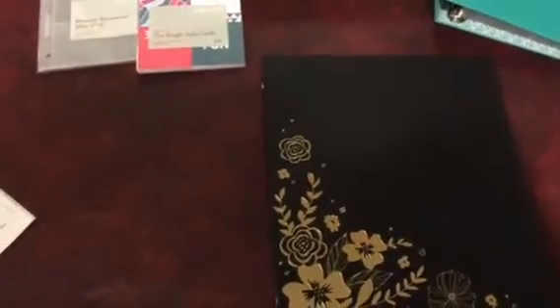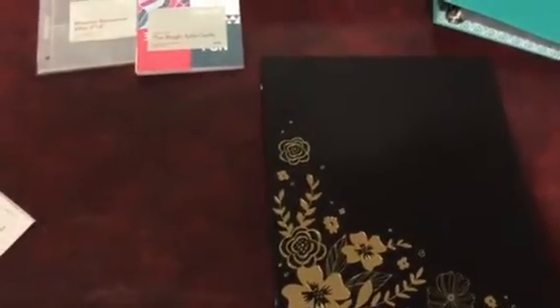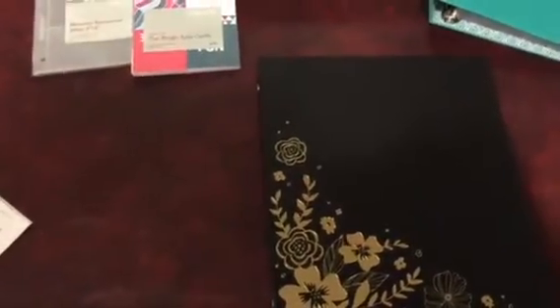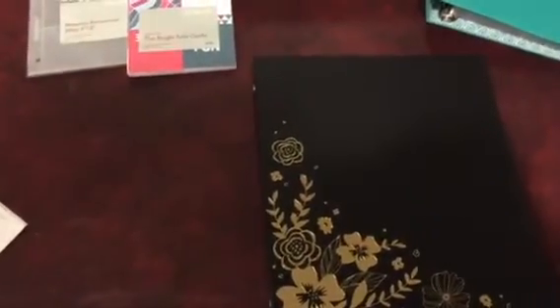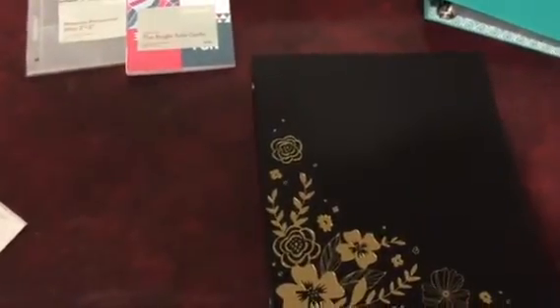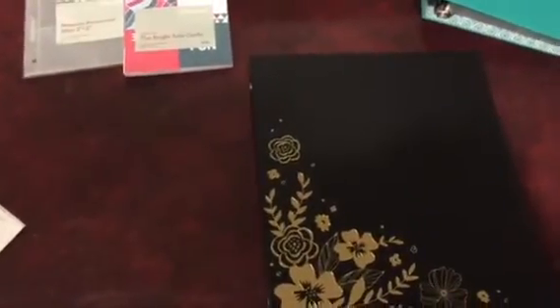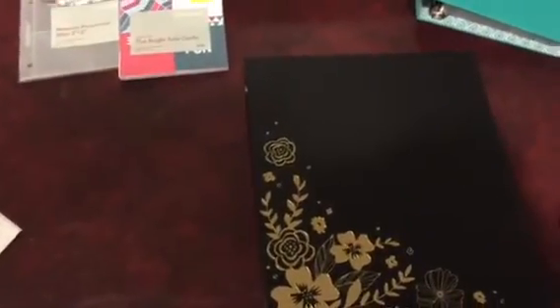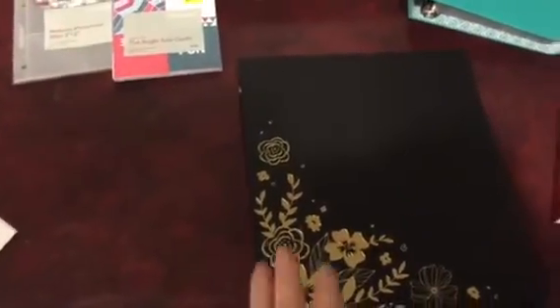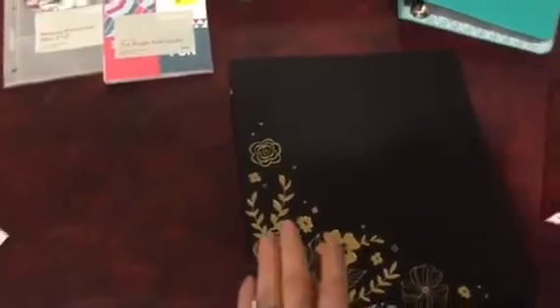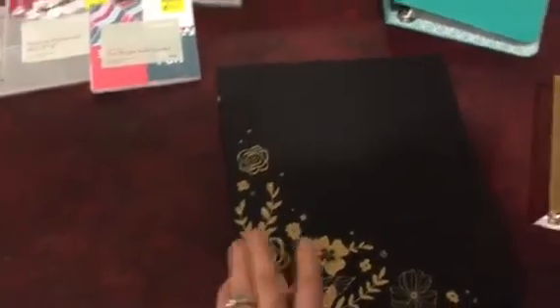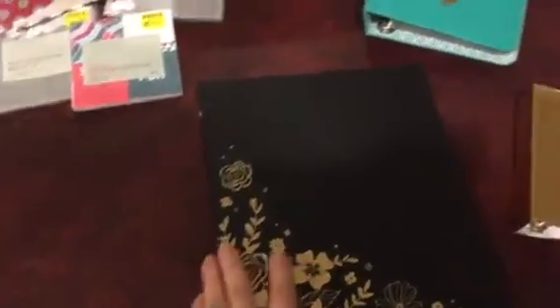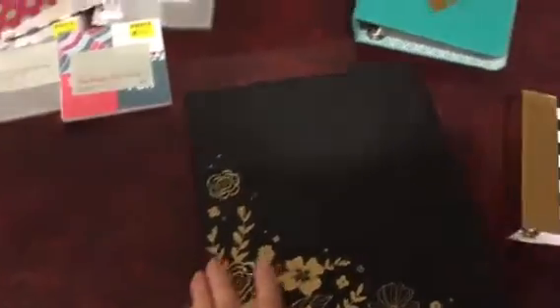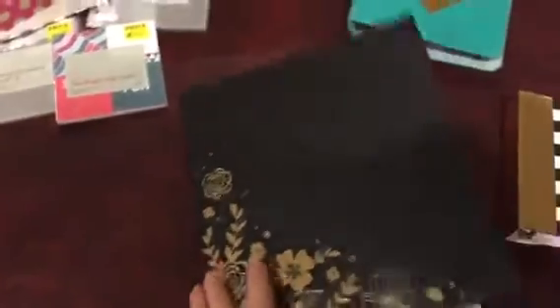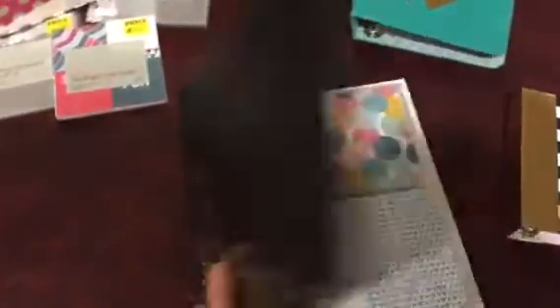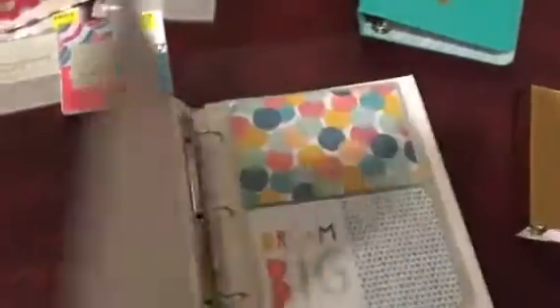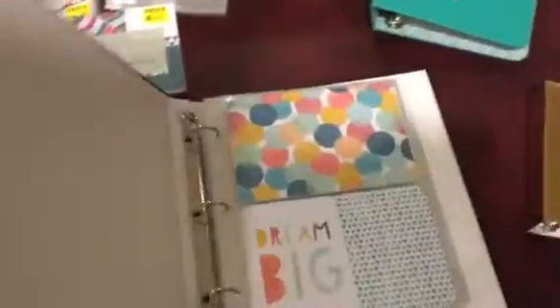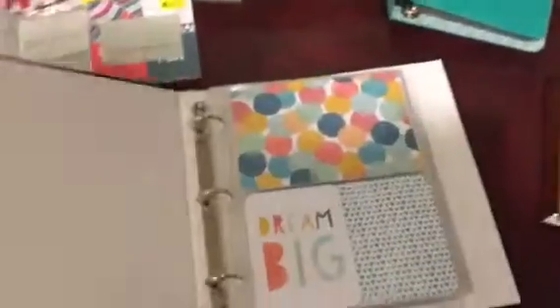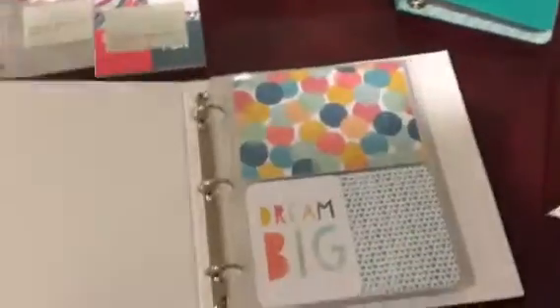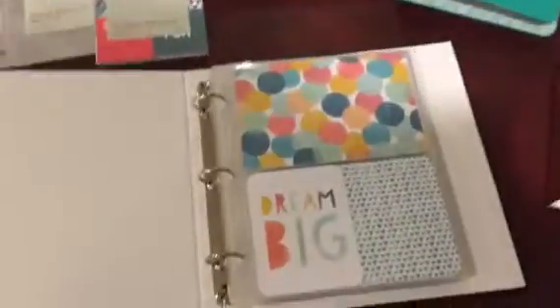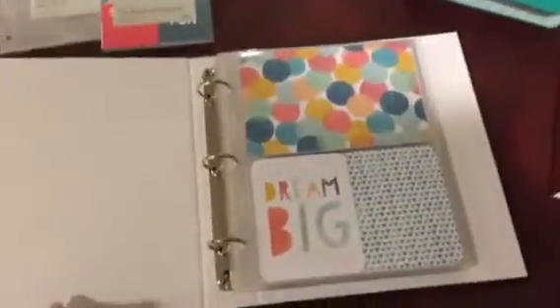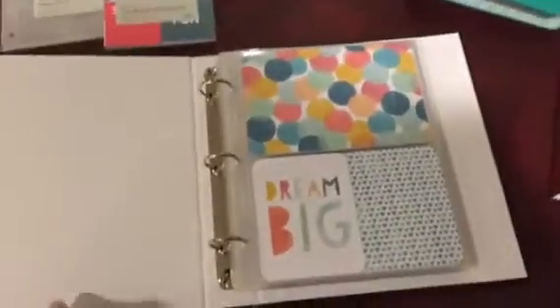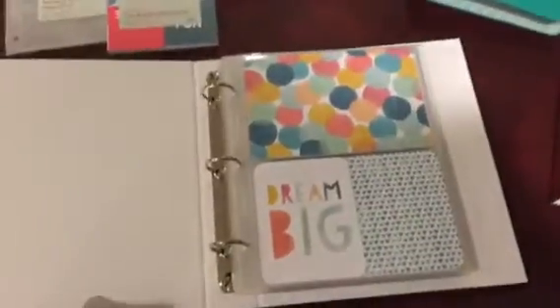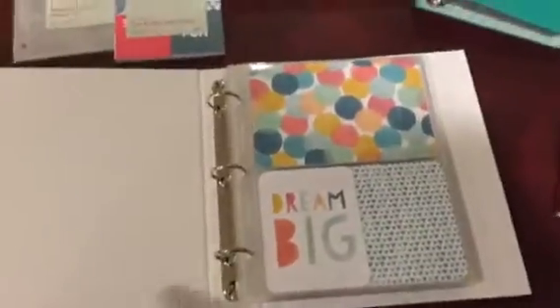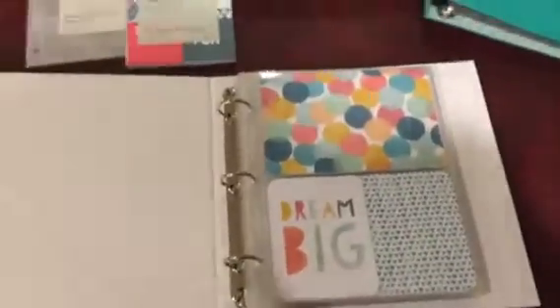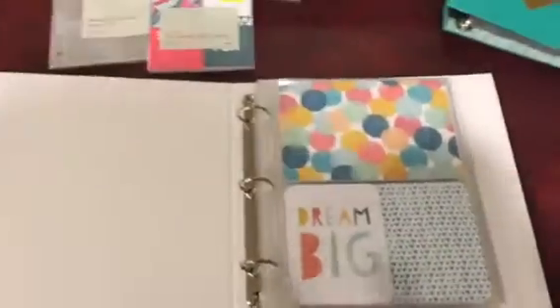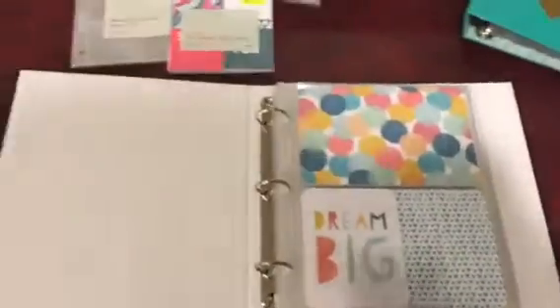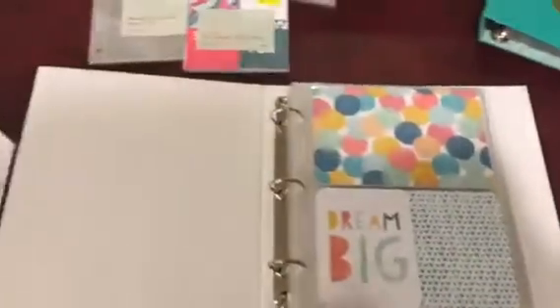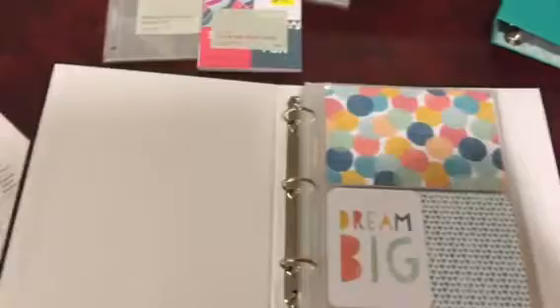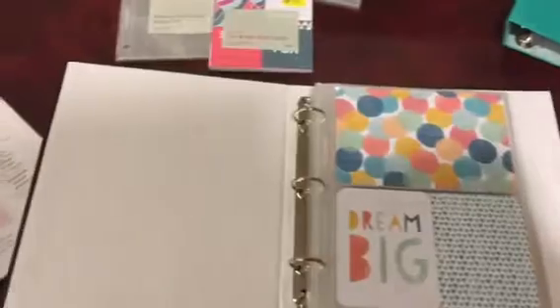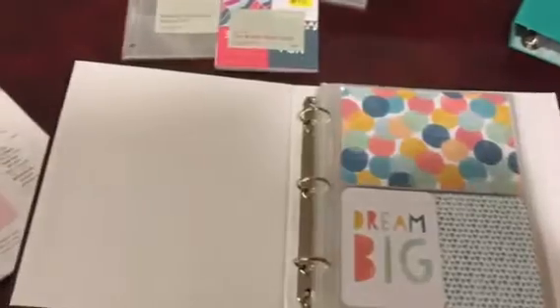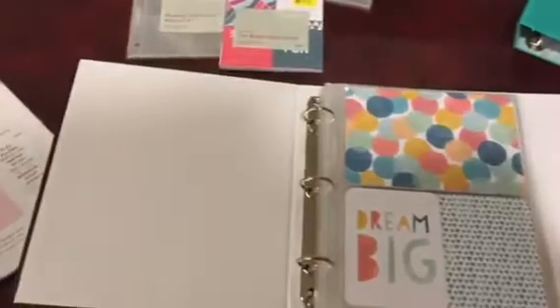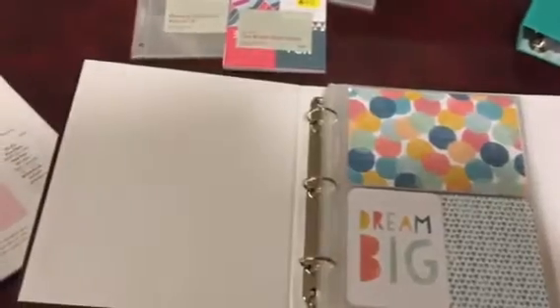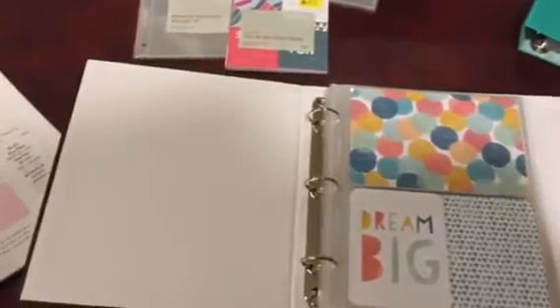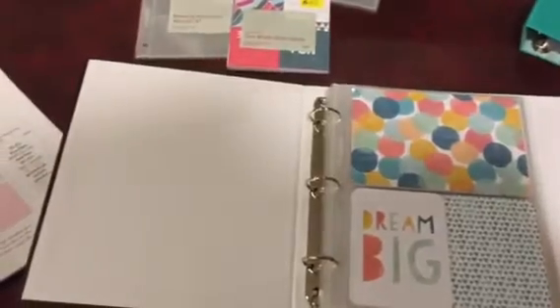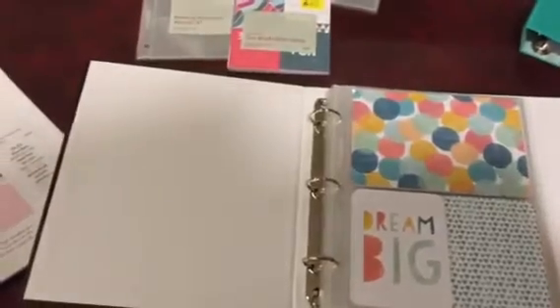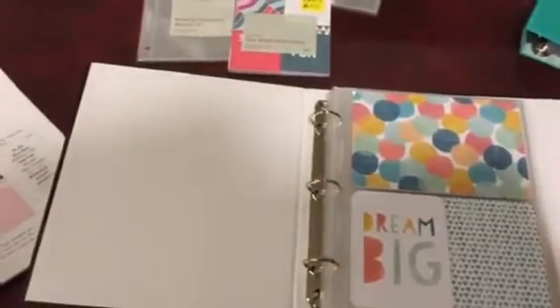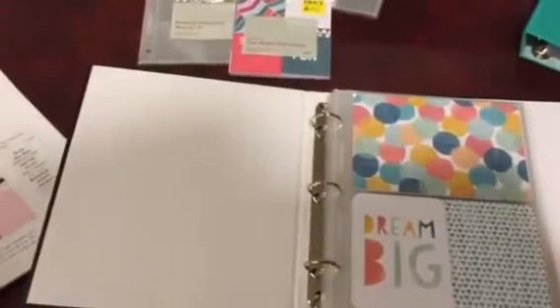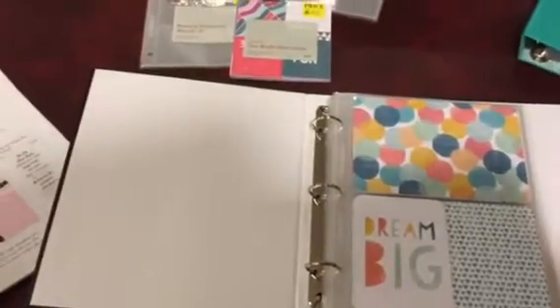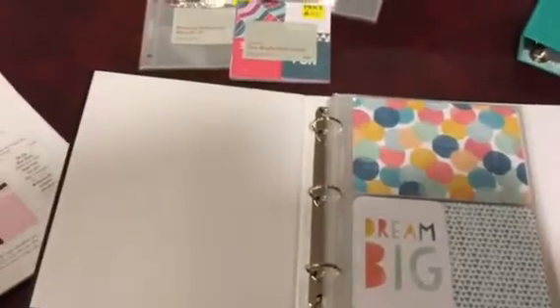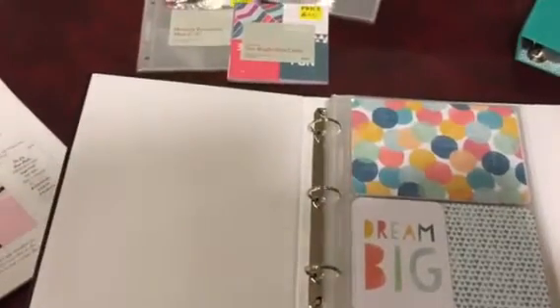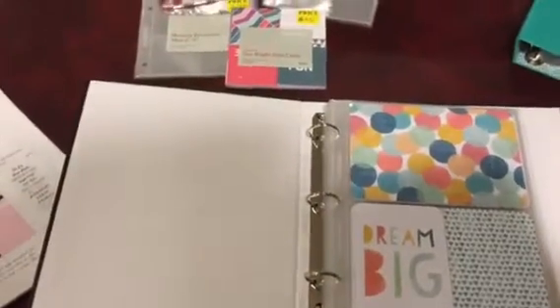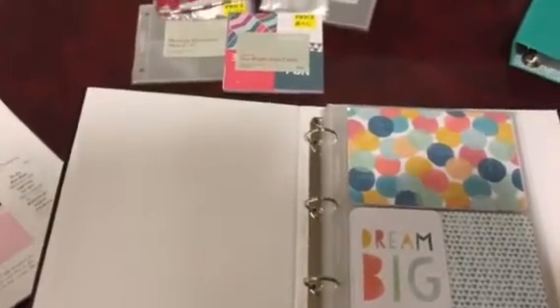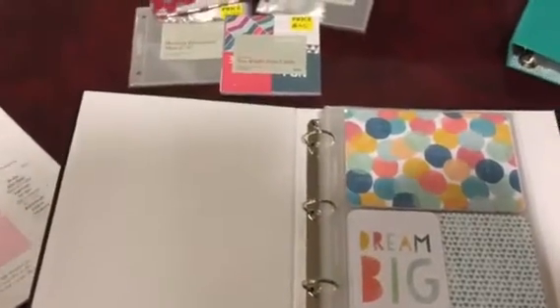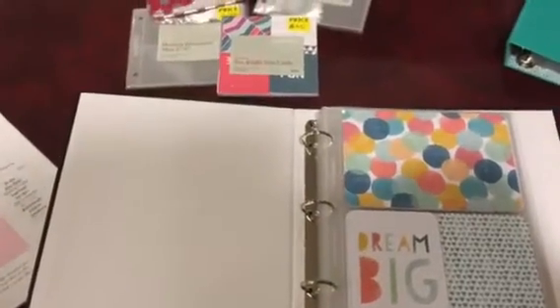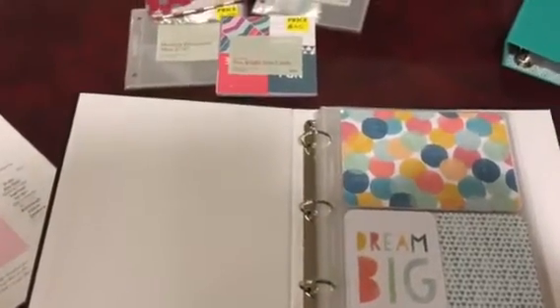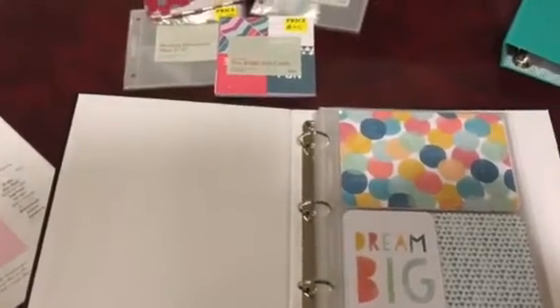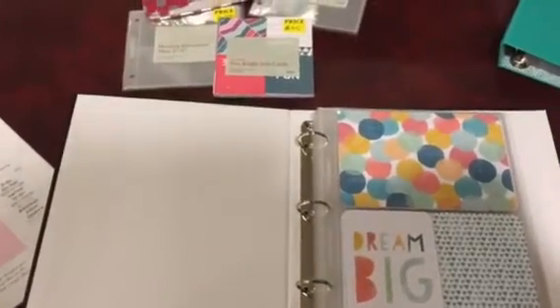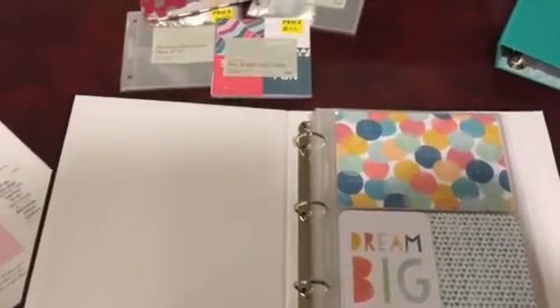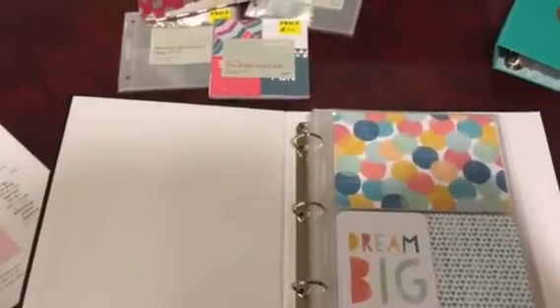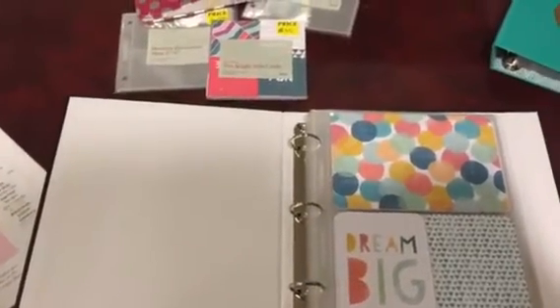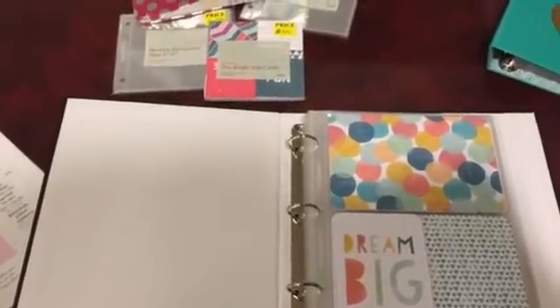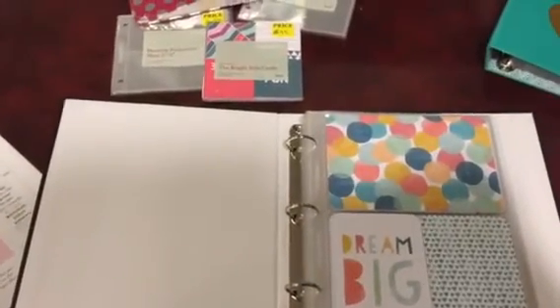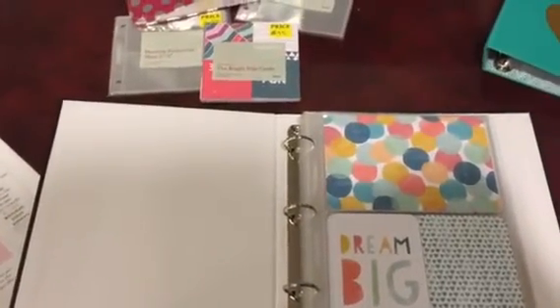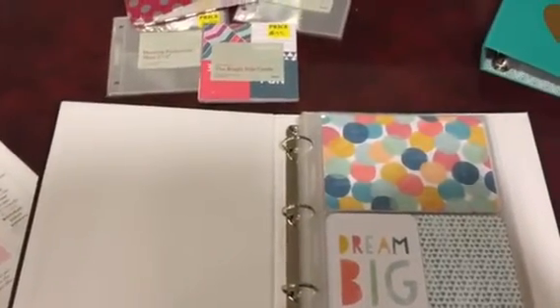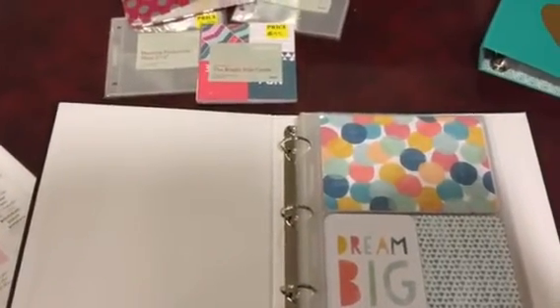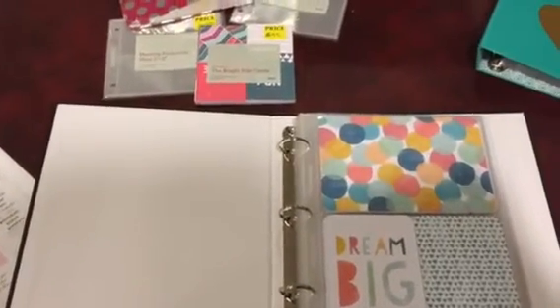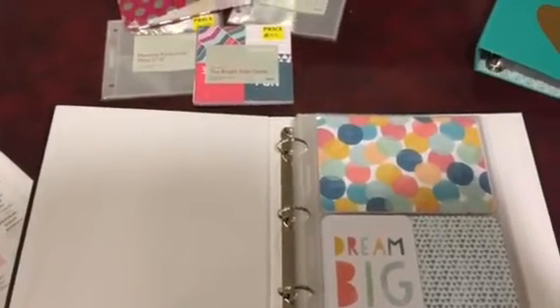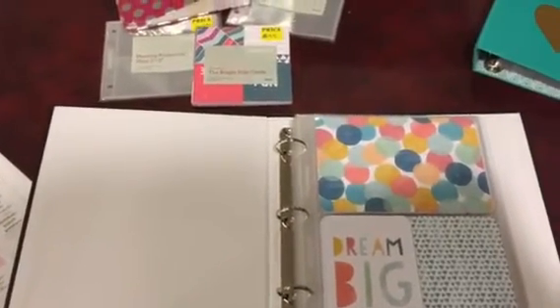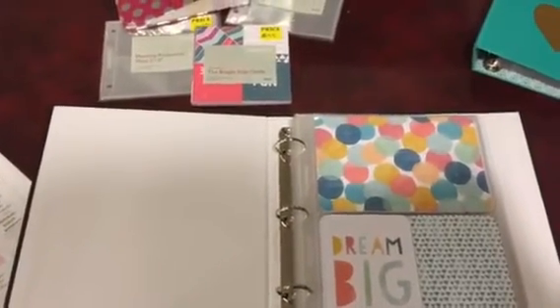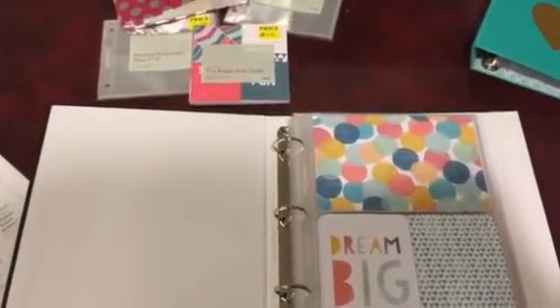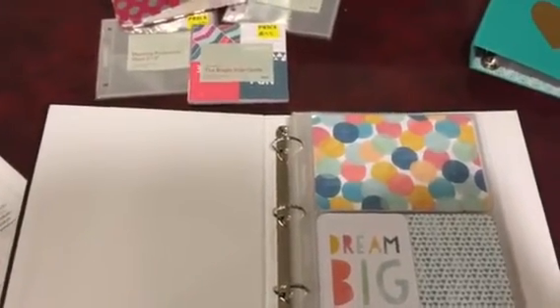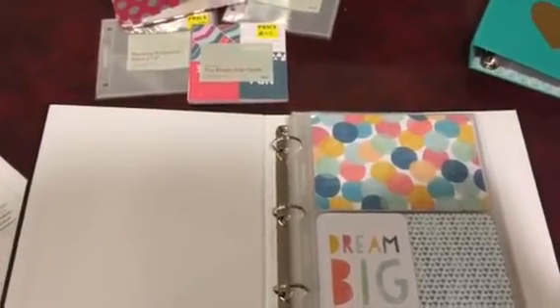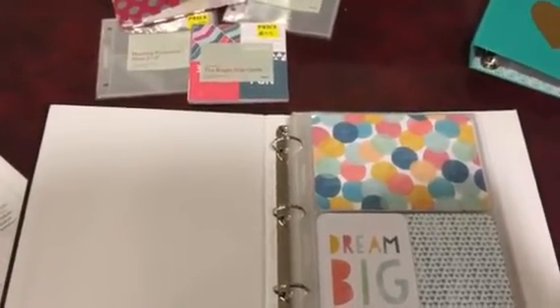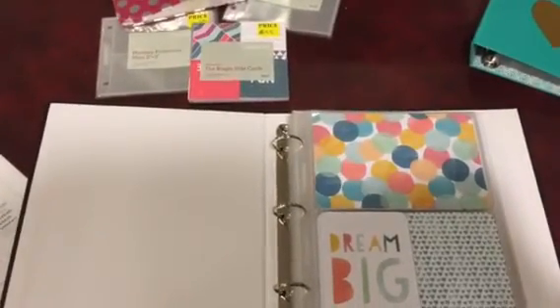Who would have thought that you could take a planner and turn it into a mini album? Hope you enjoyed this. If you have any other questions, just let me know — I'm here to help. Thanks!